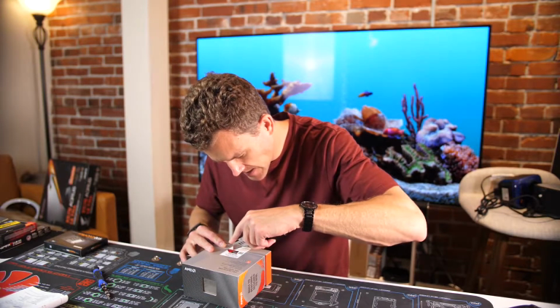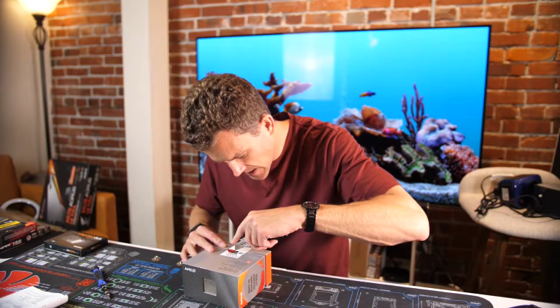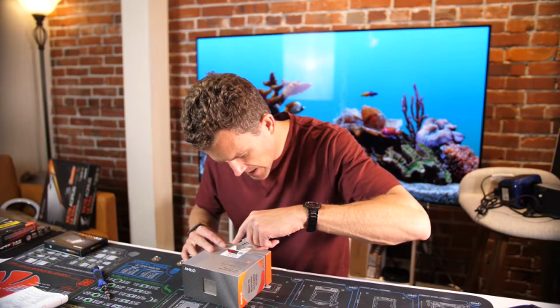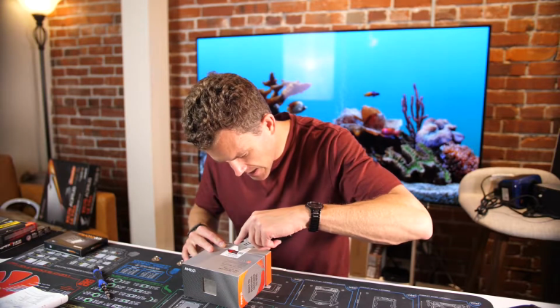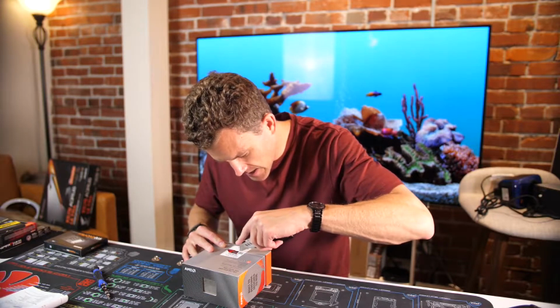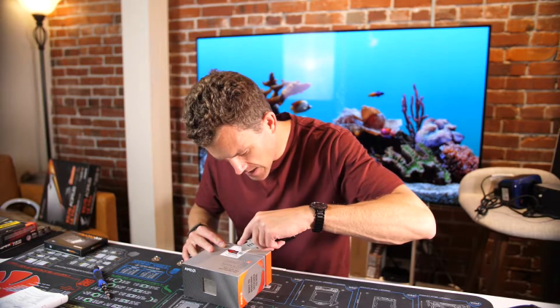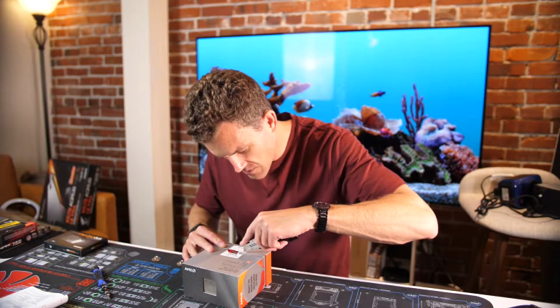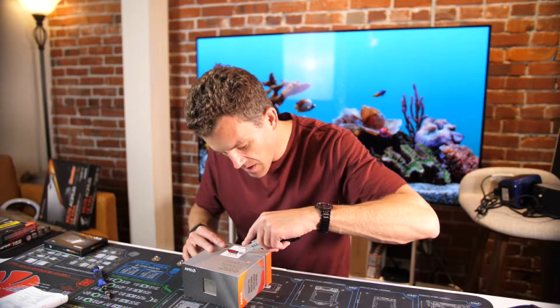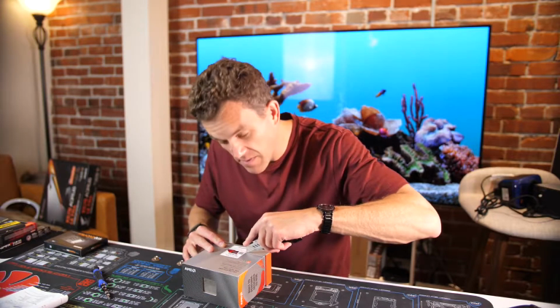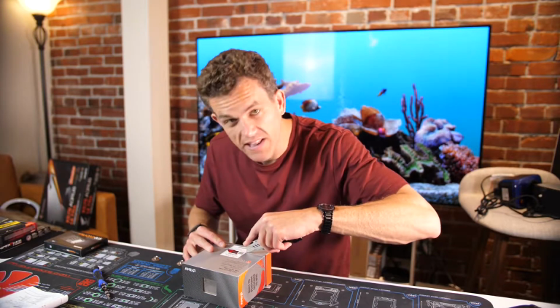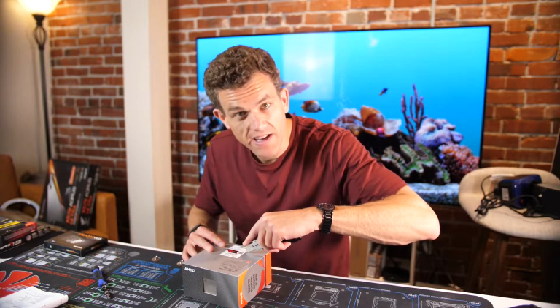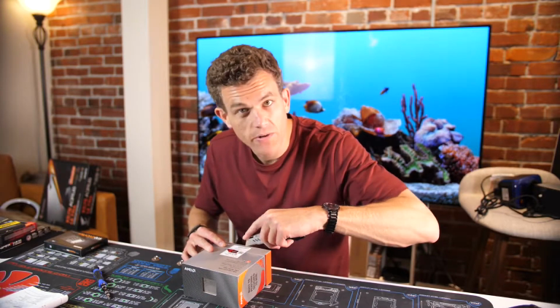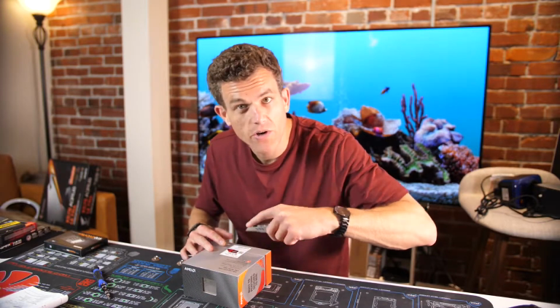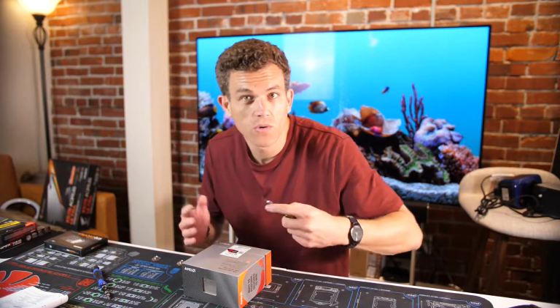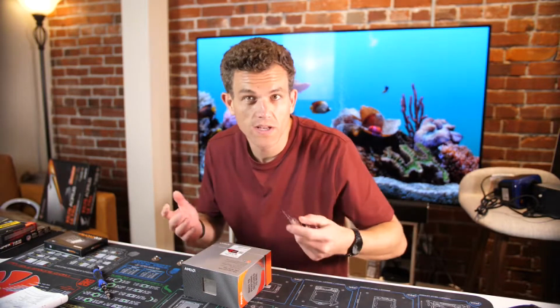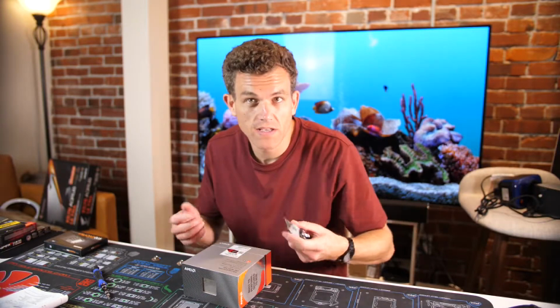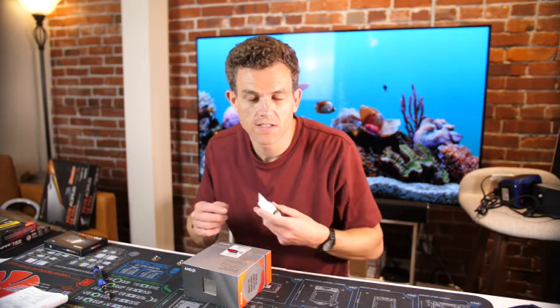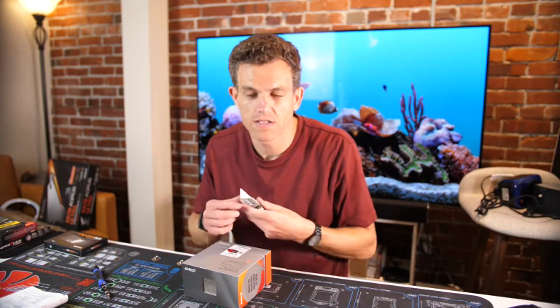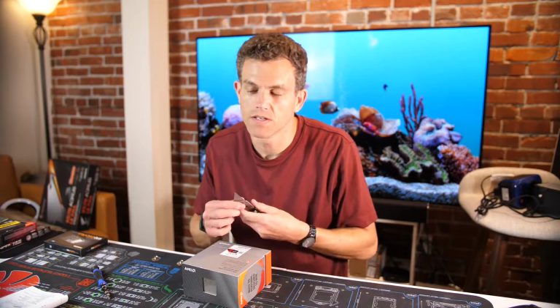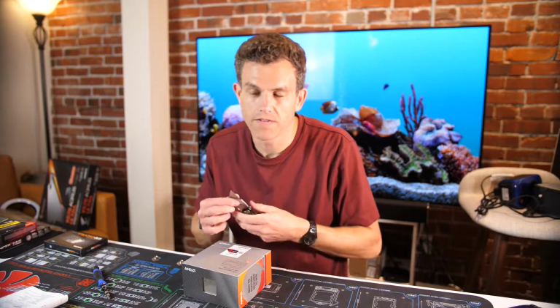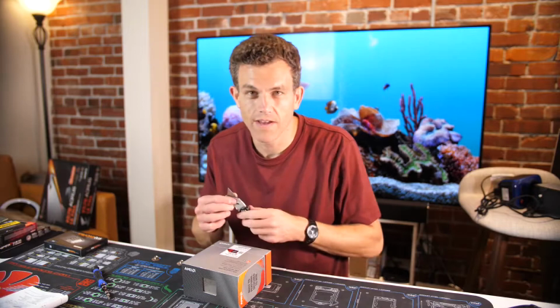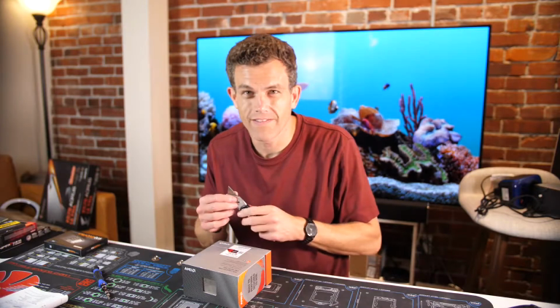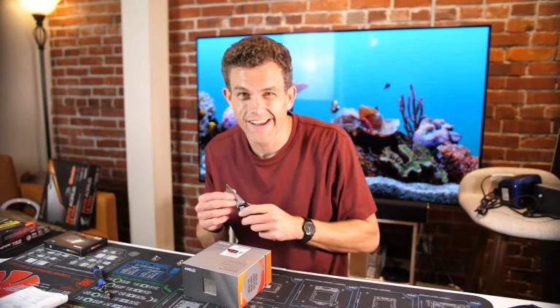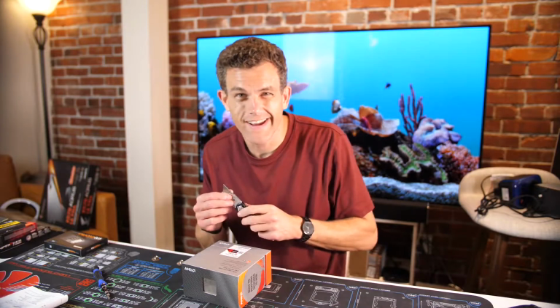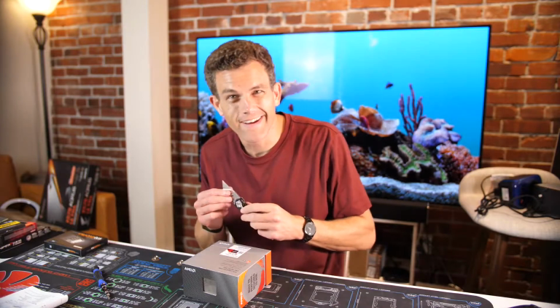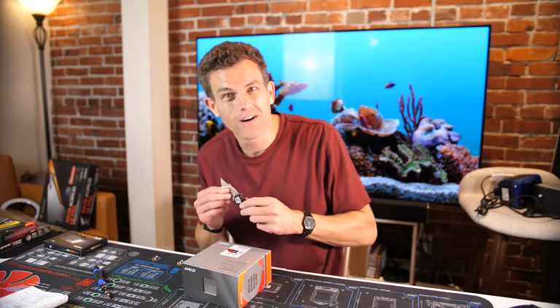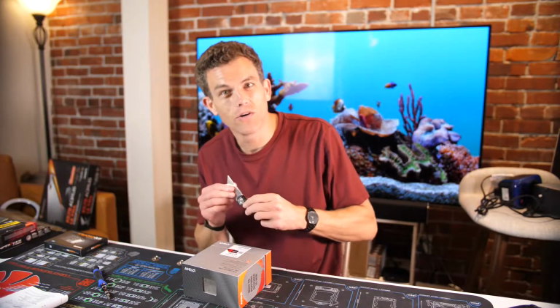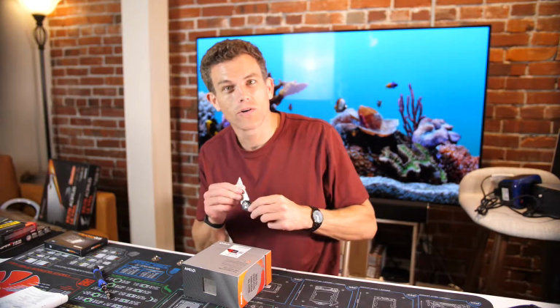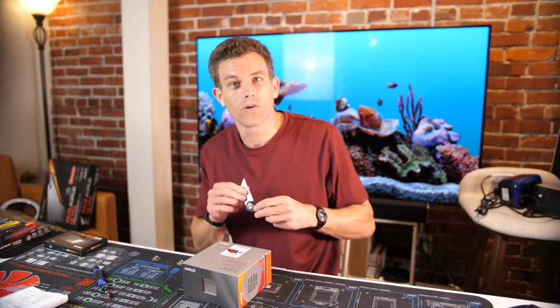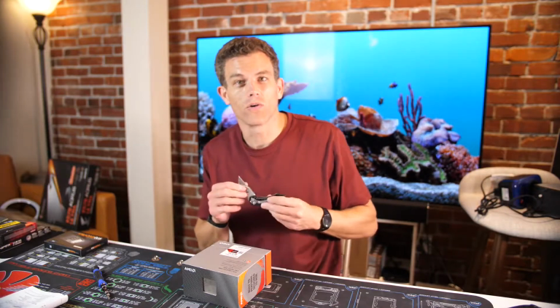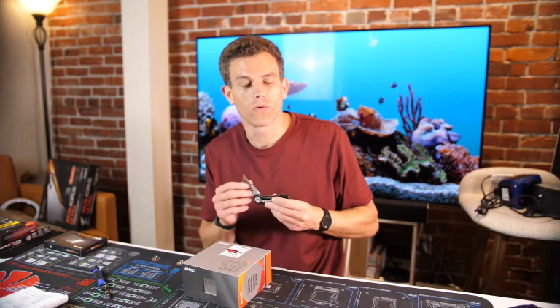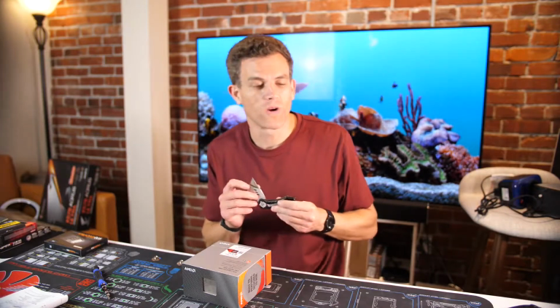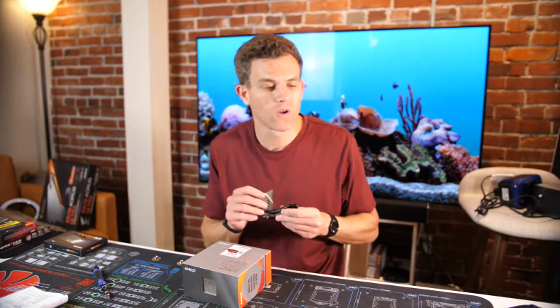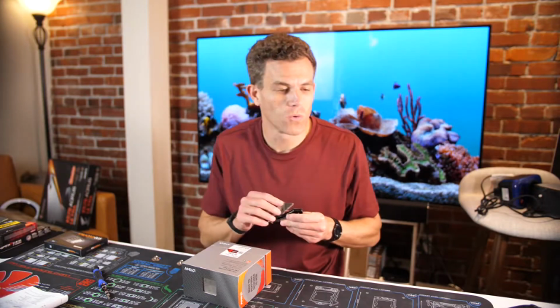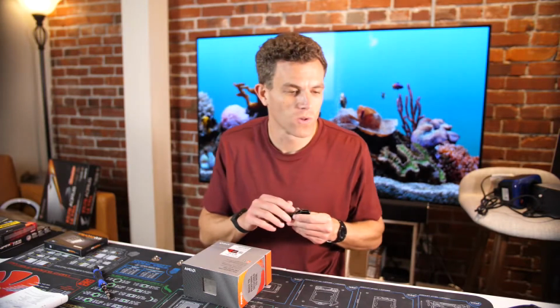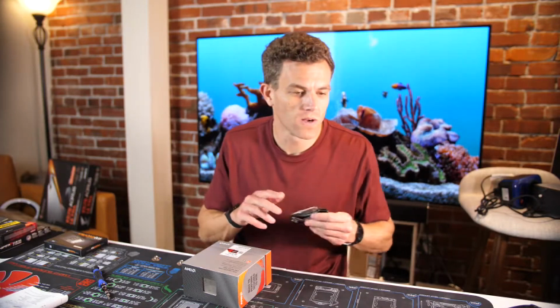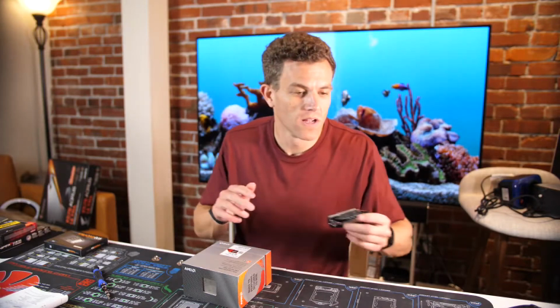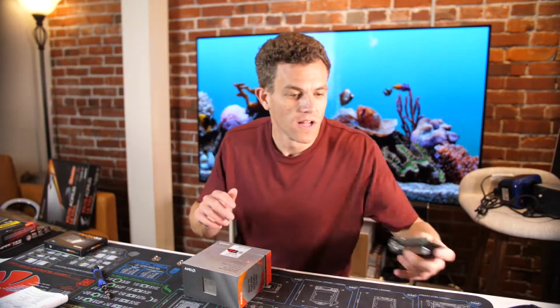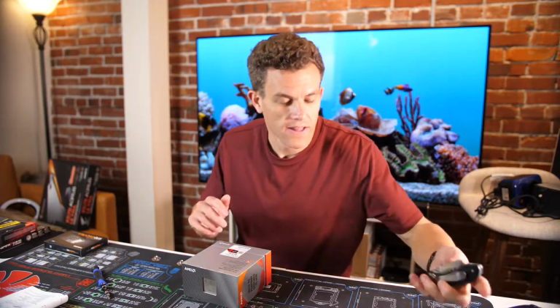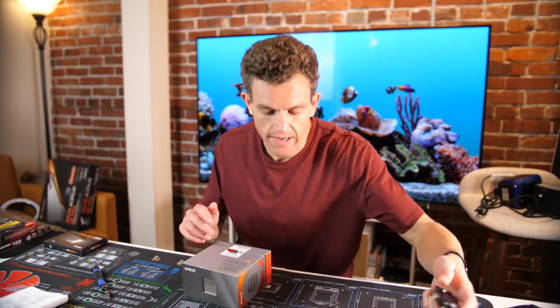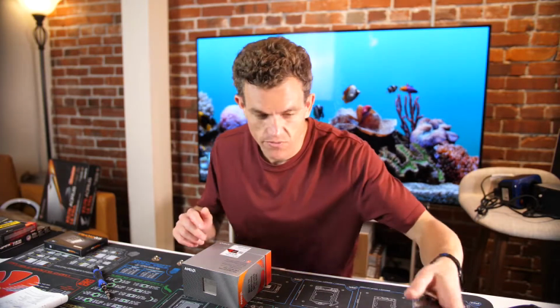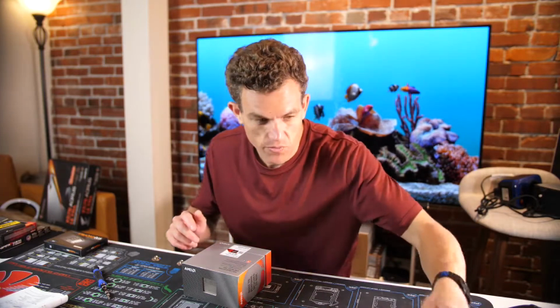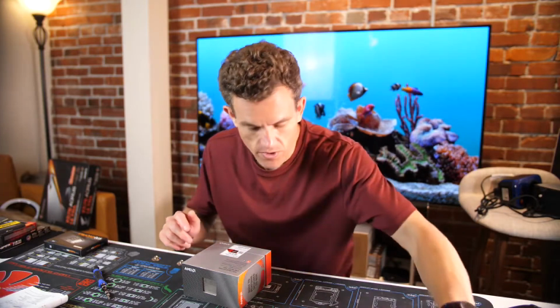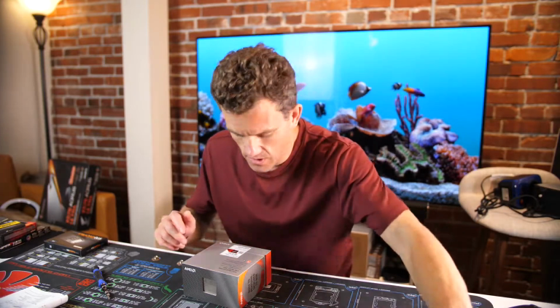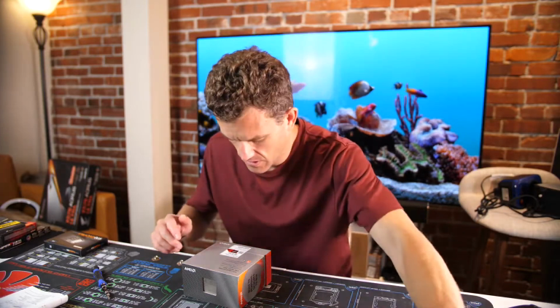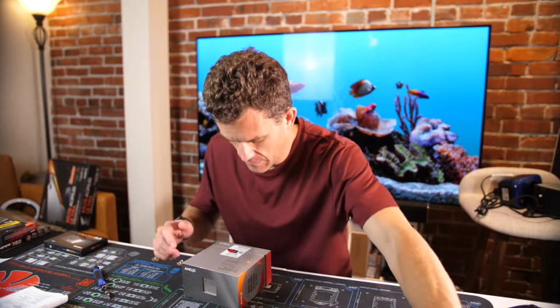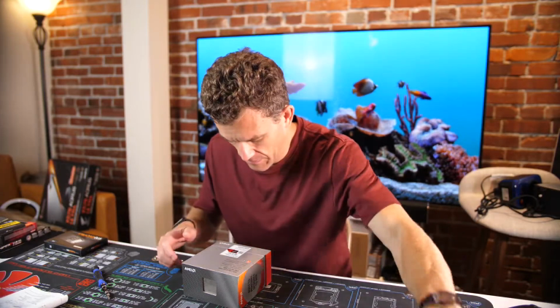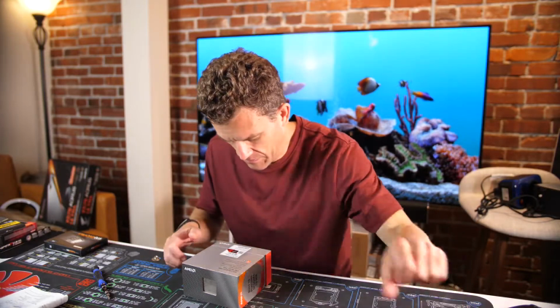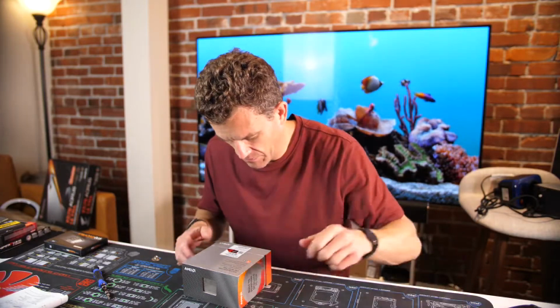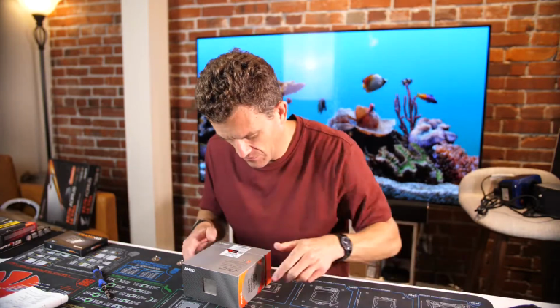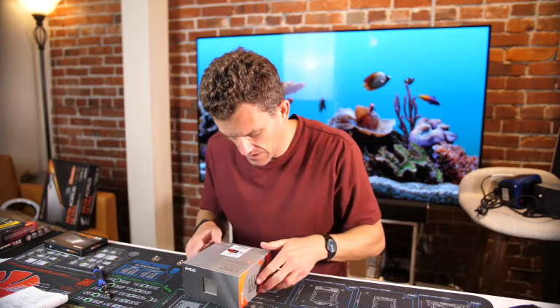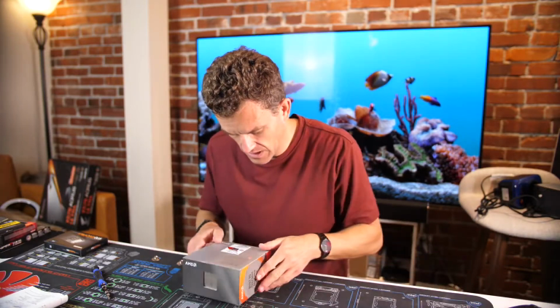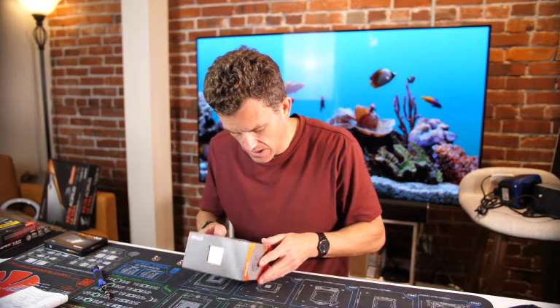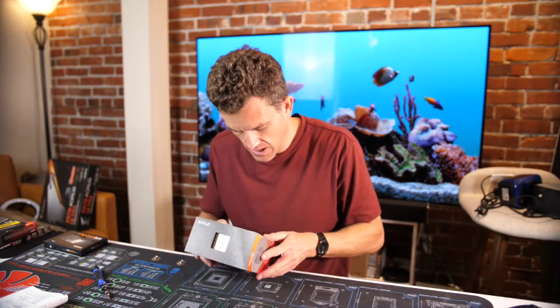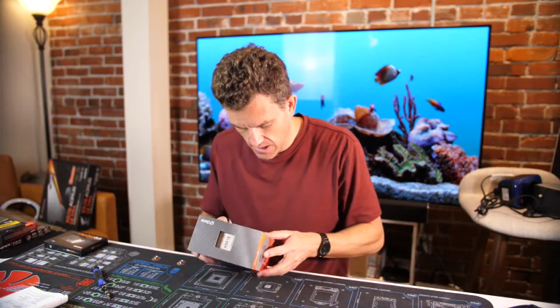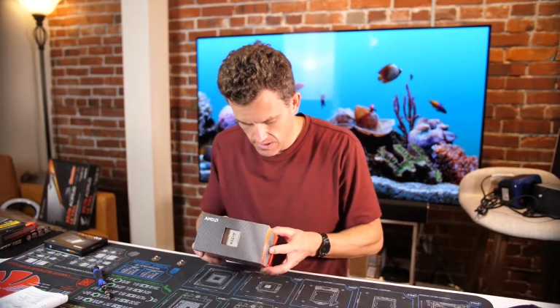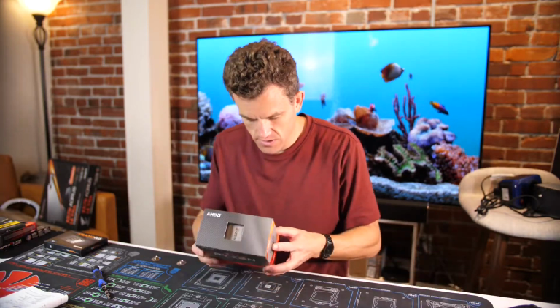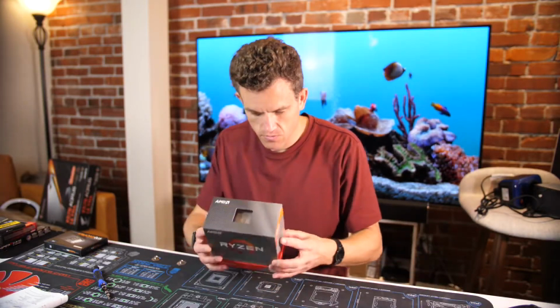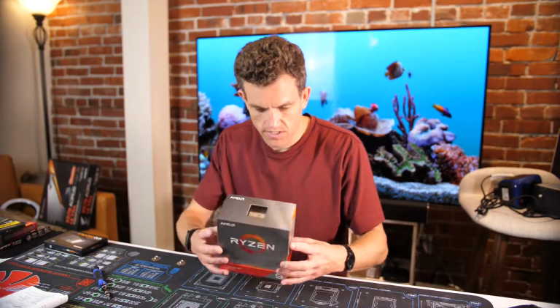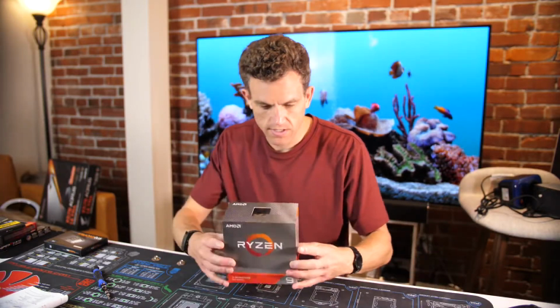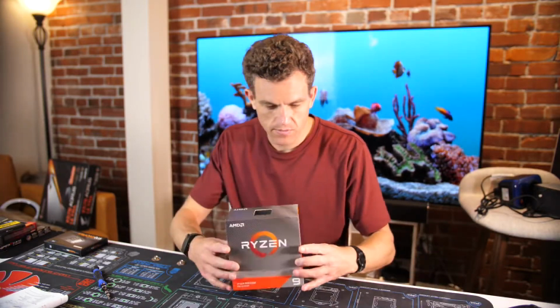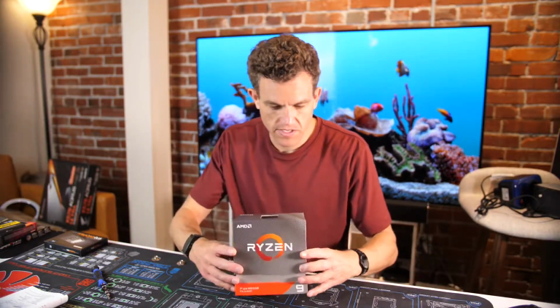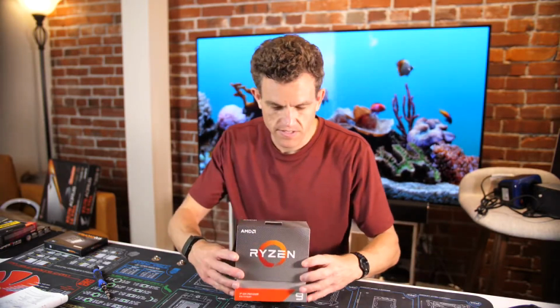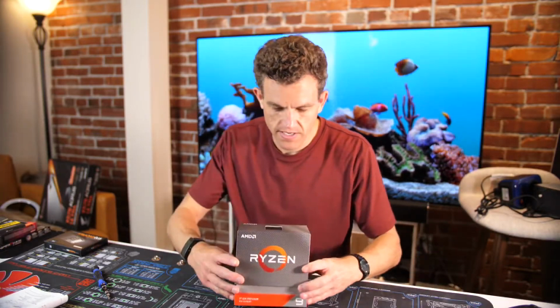It does recommend liquid cooling, so if you have an AIO or an all-in-one cooler, that would work, which is what I'll be doing.